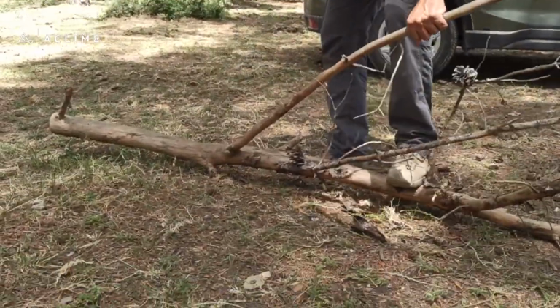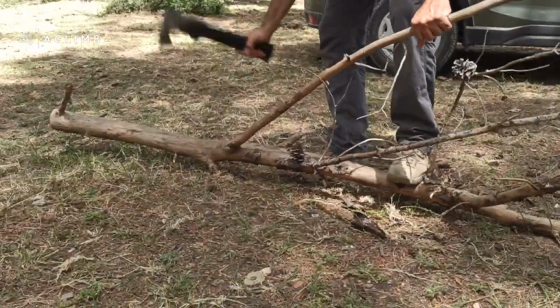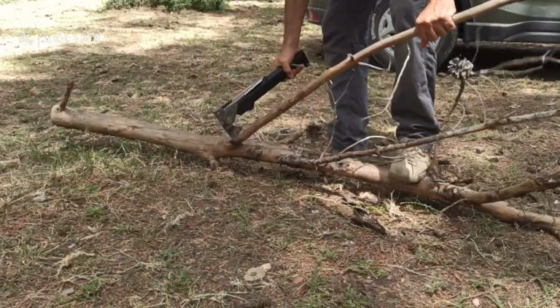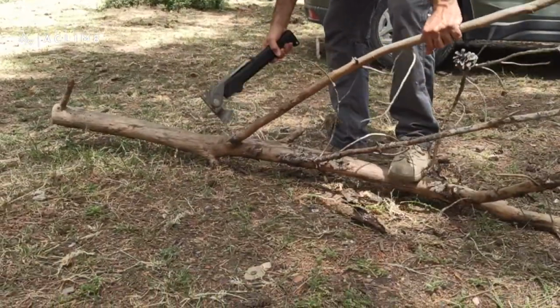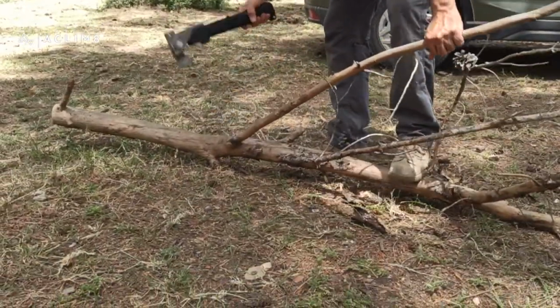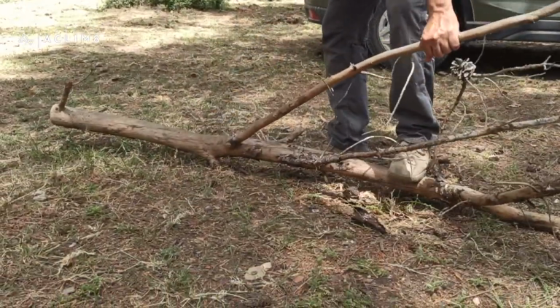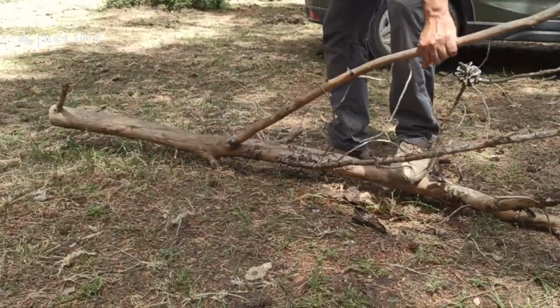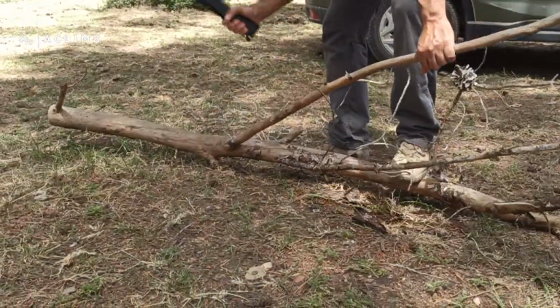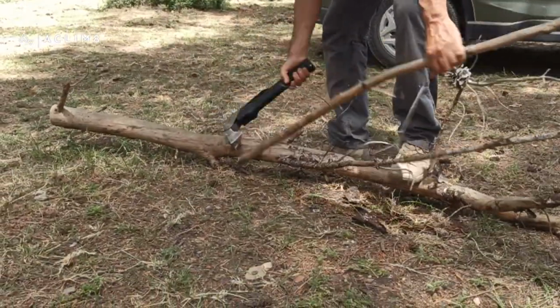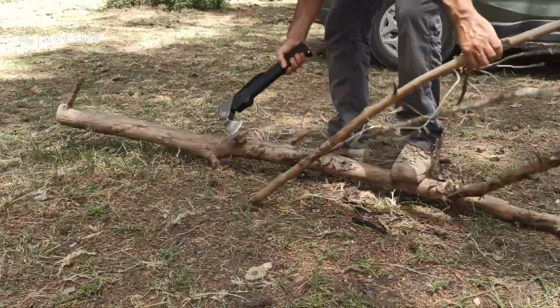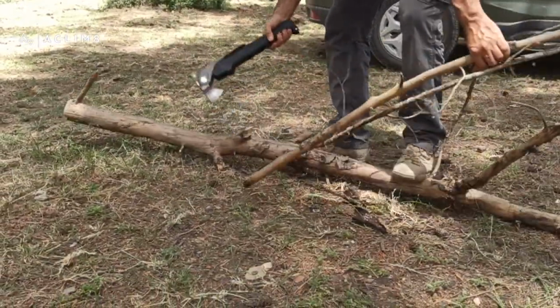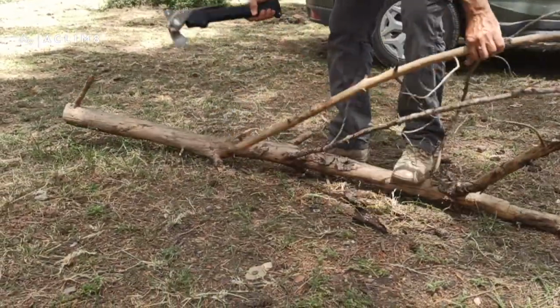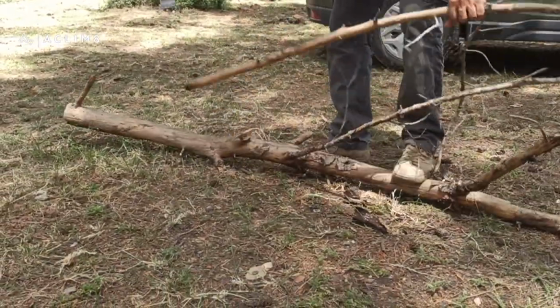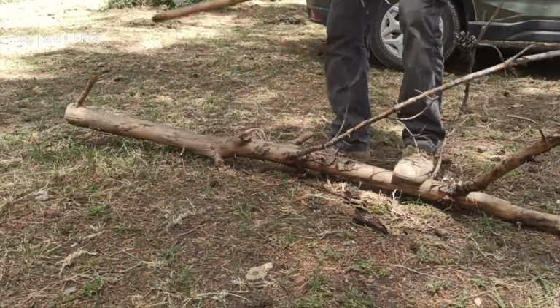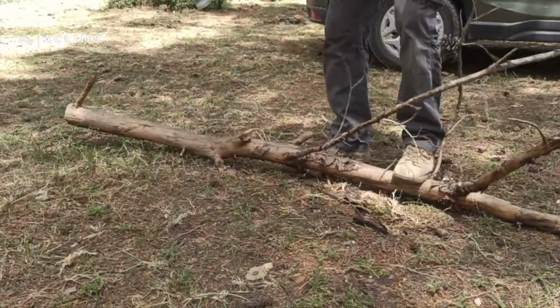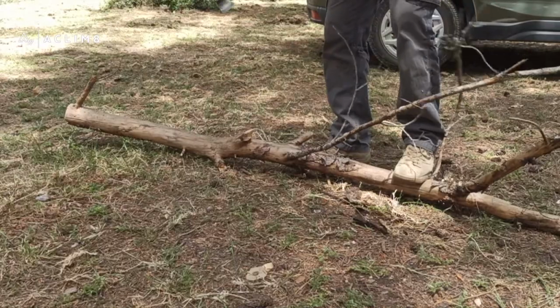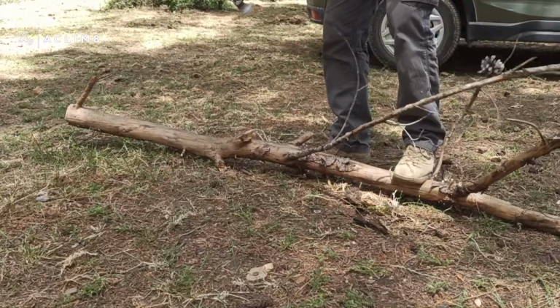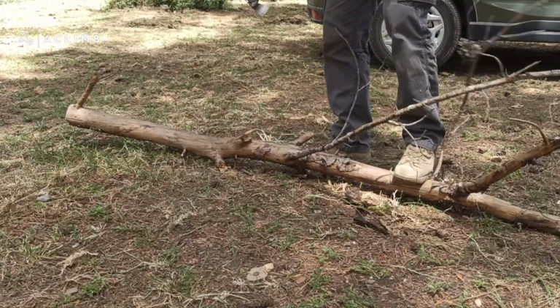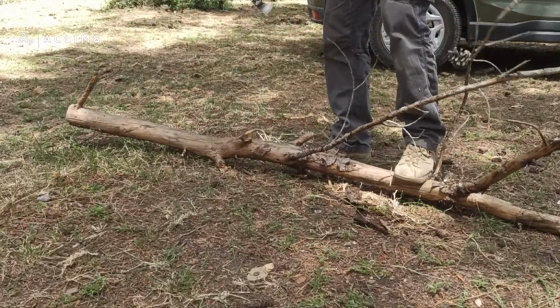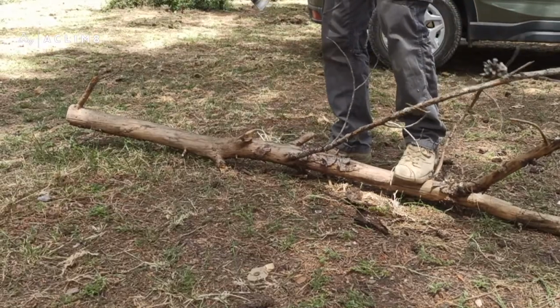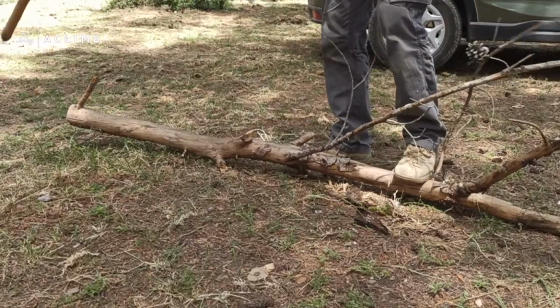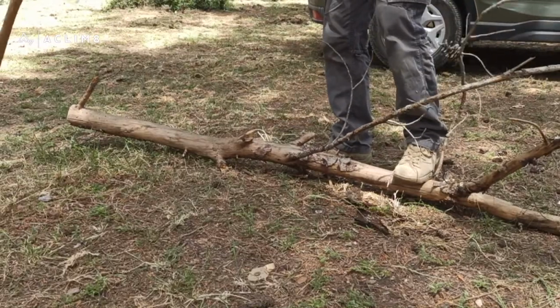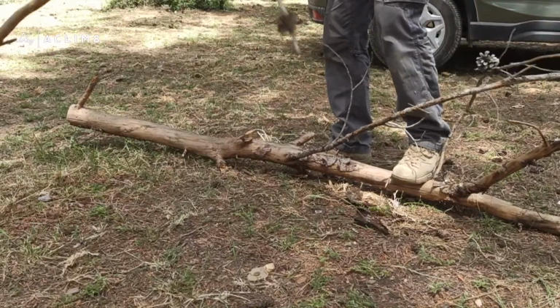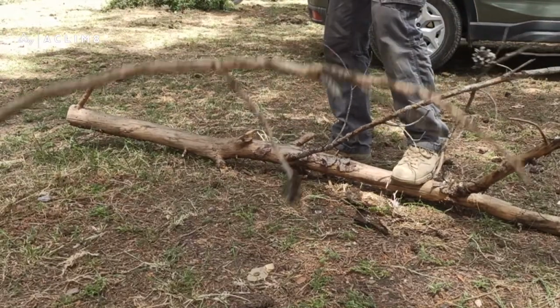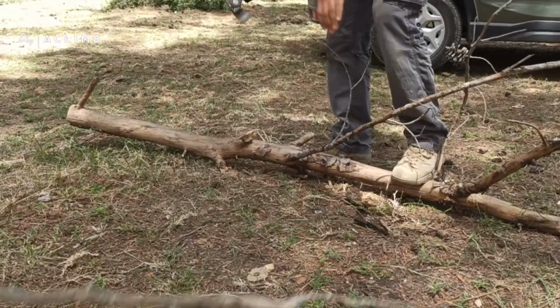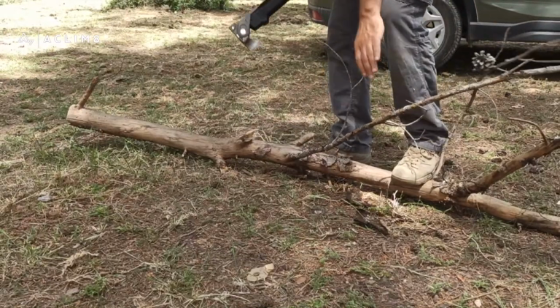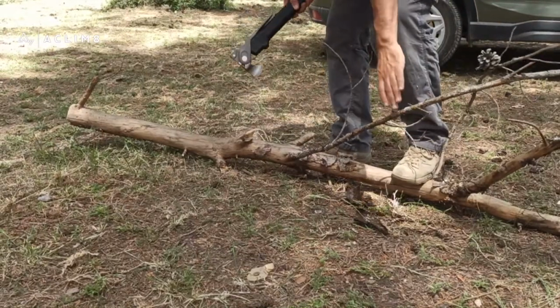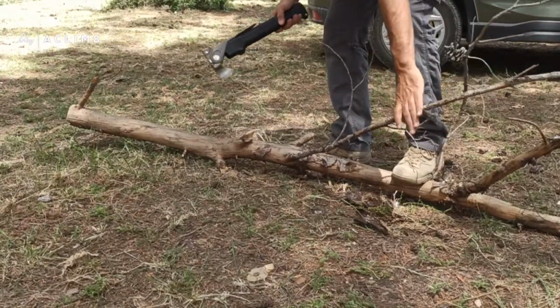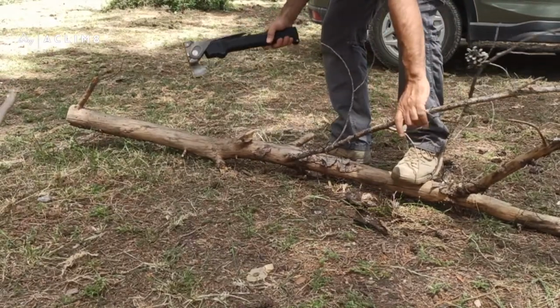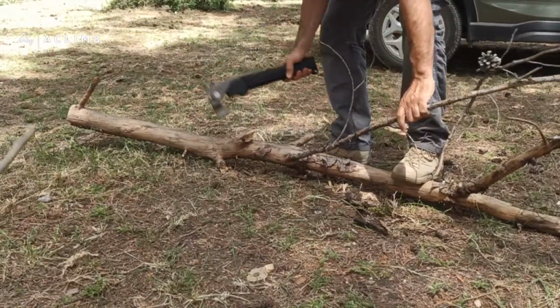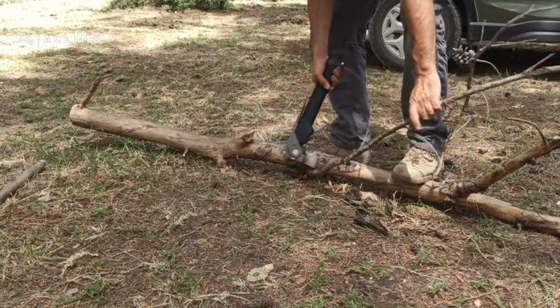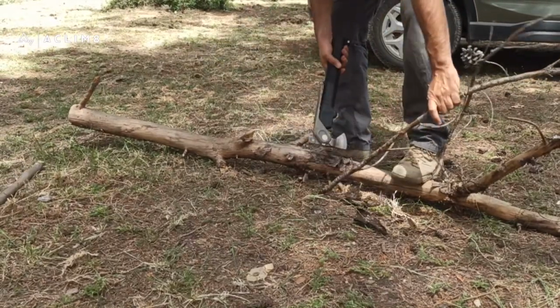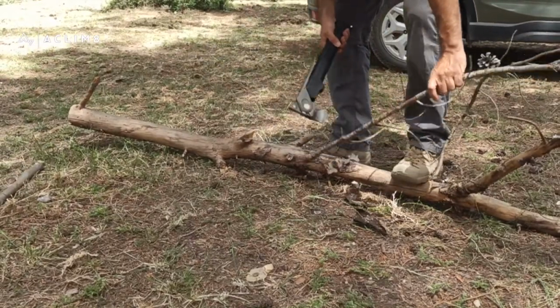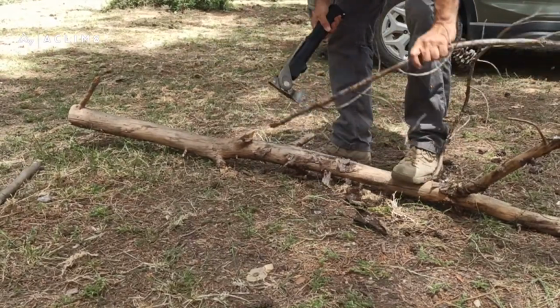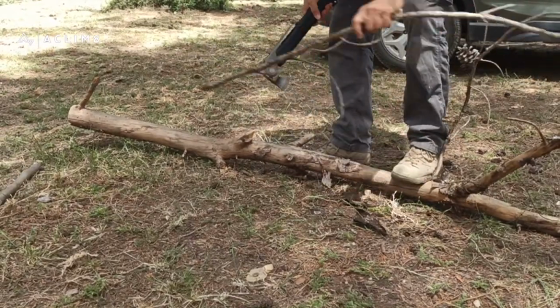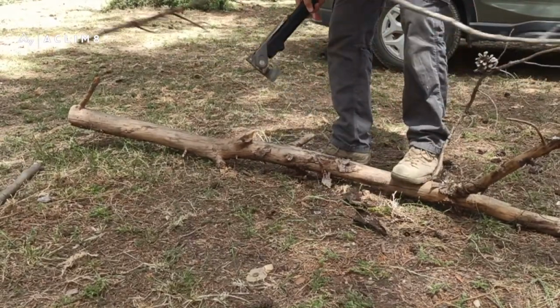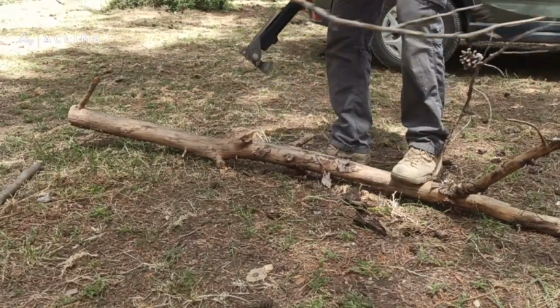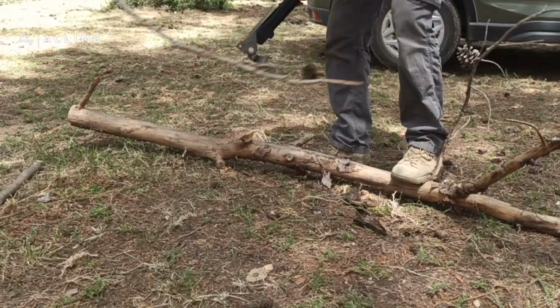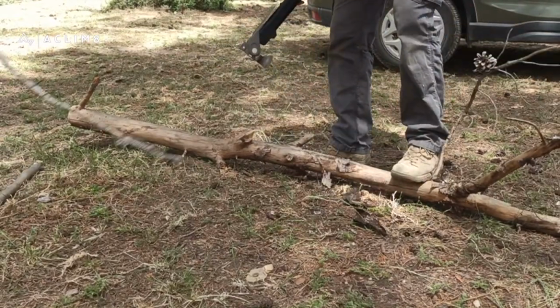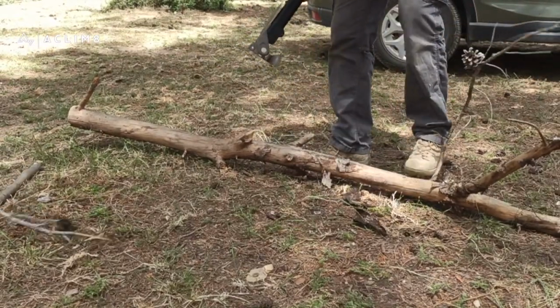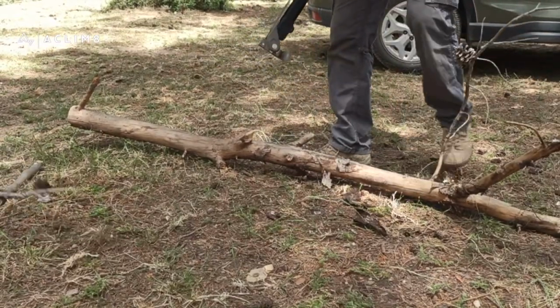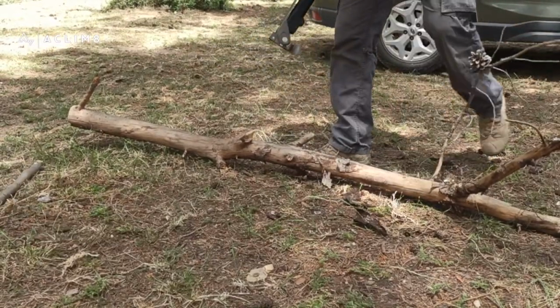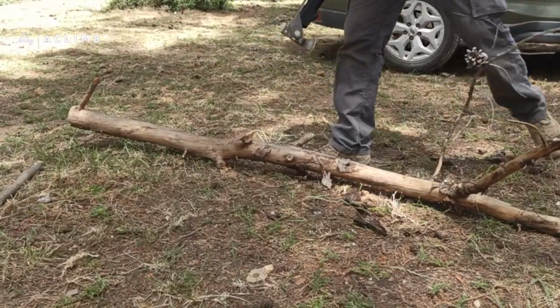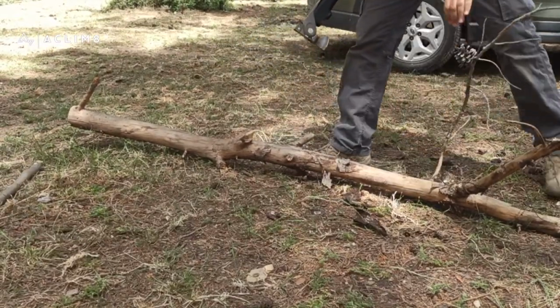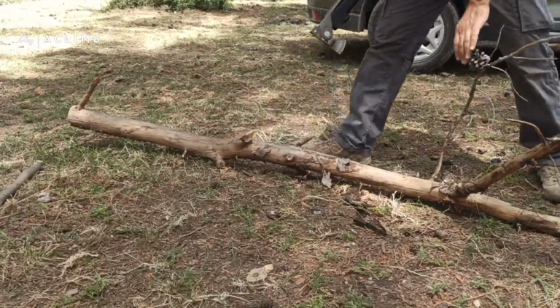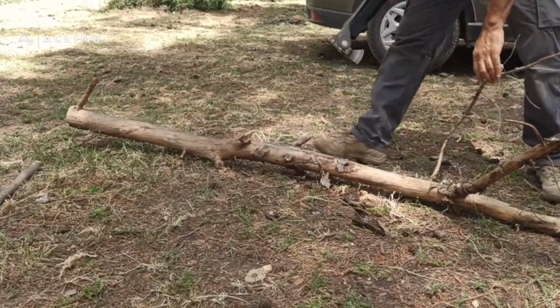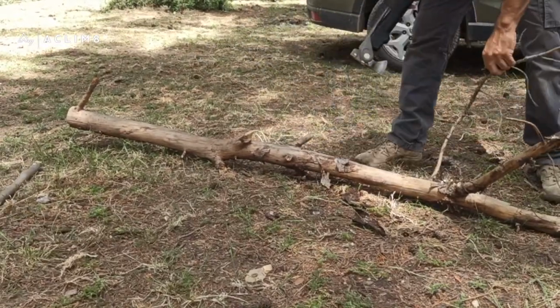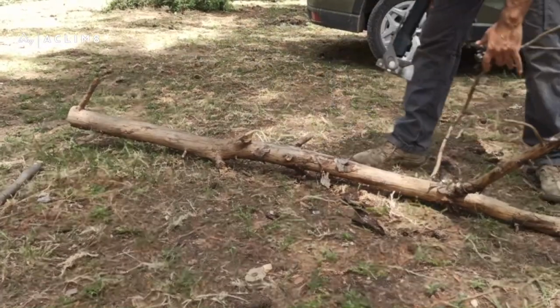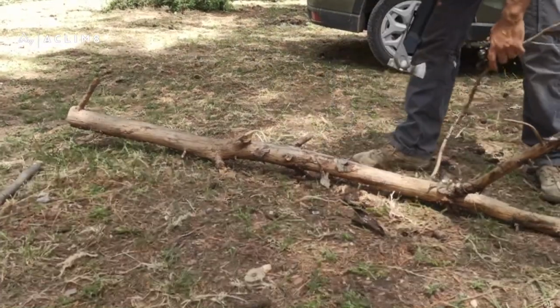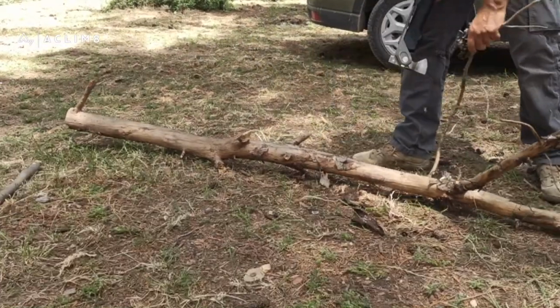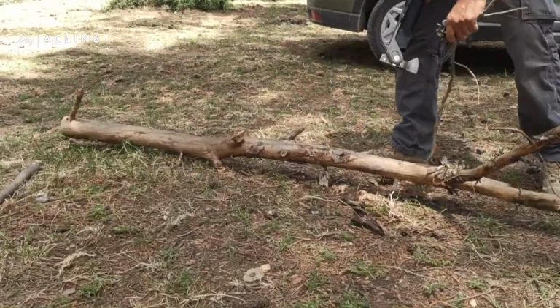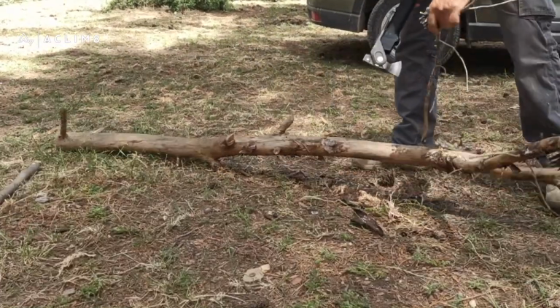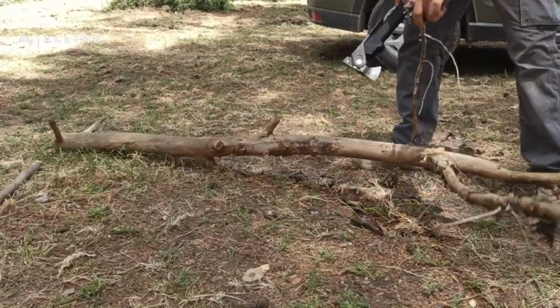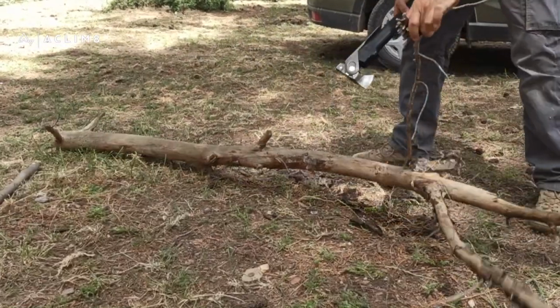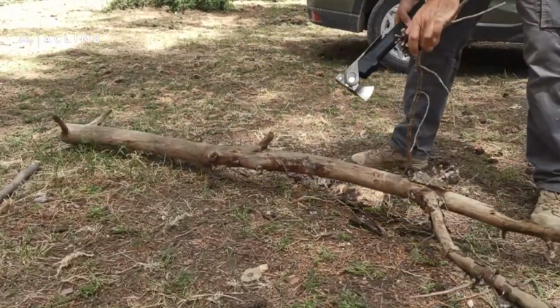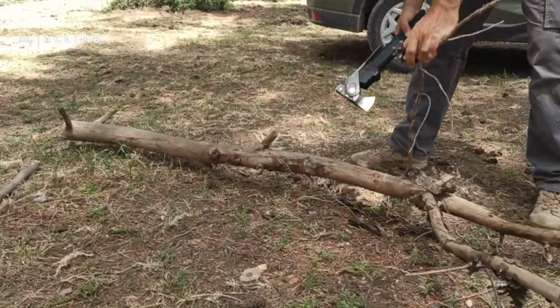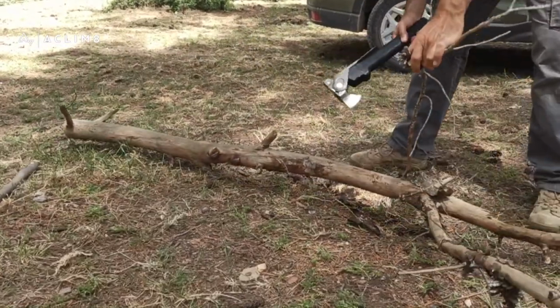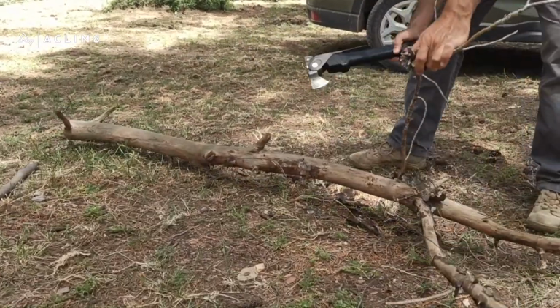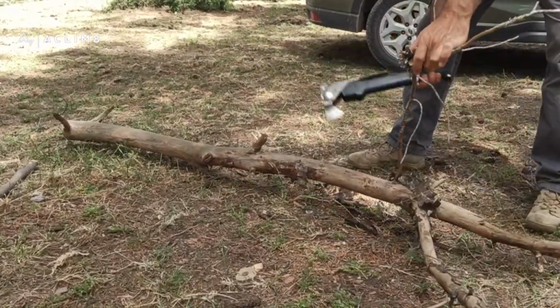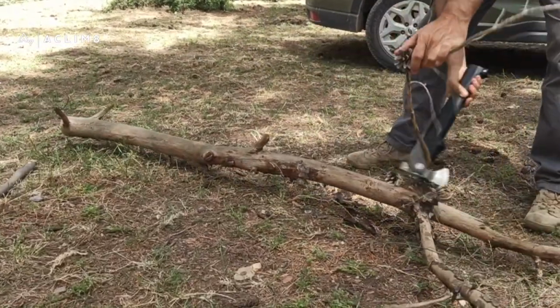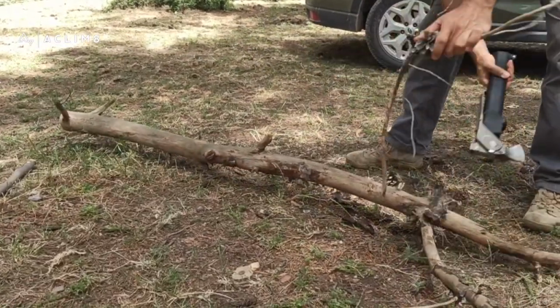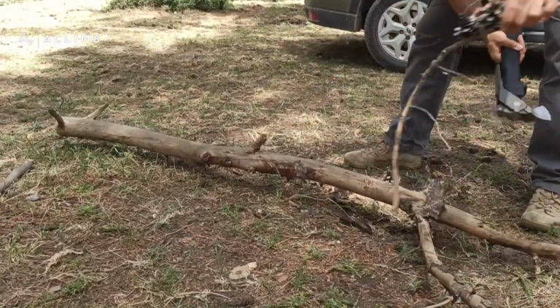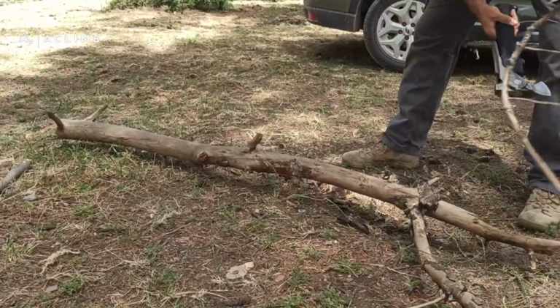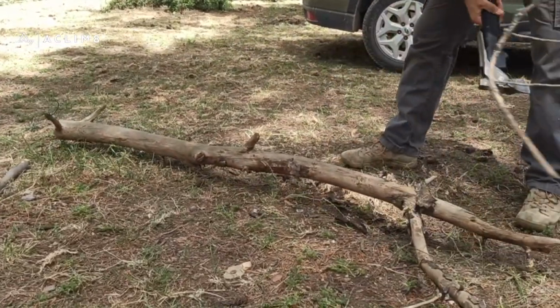The right way to cut off side branches is from the bottom of the tree toward the top, cutting on the underside of the branches.